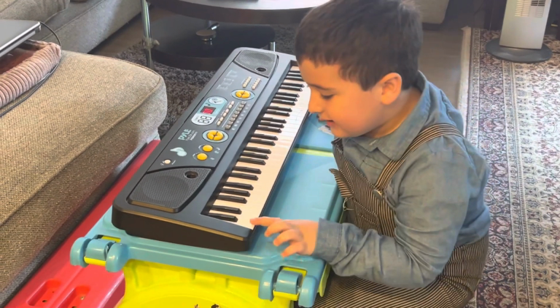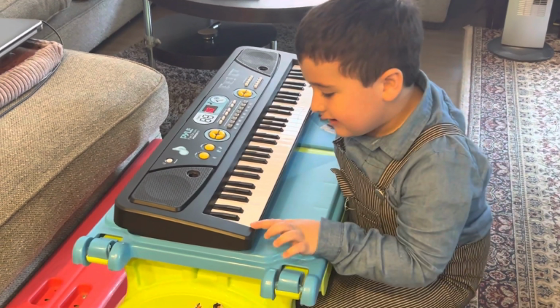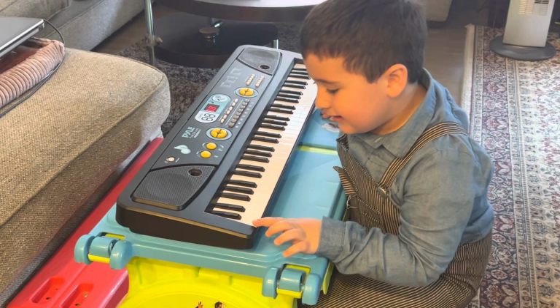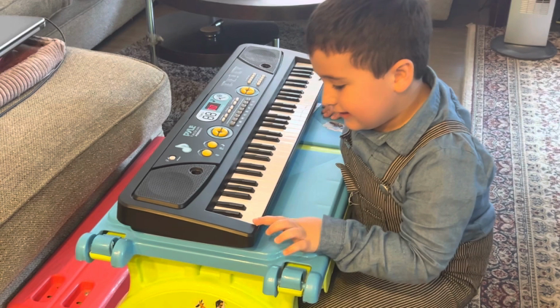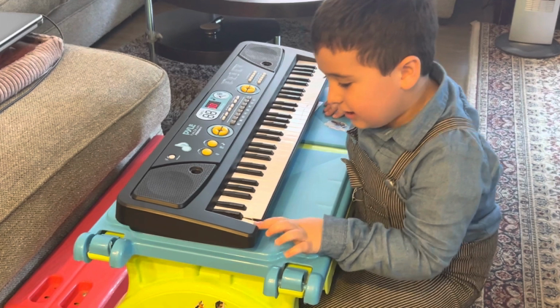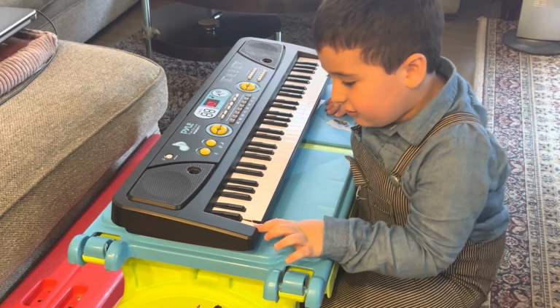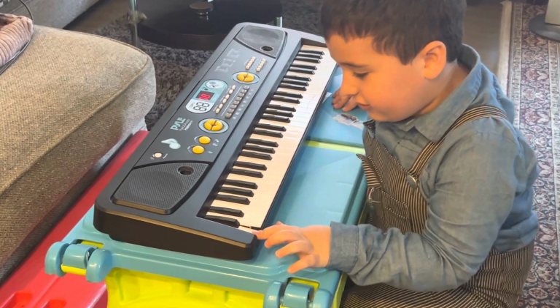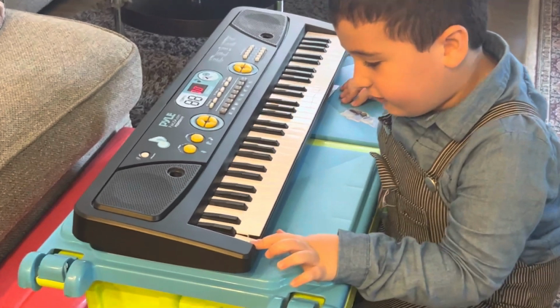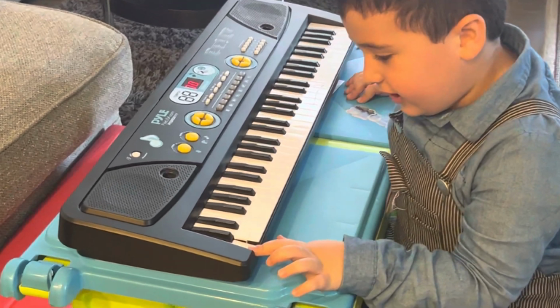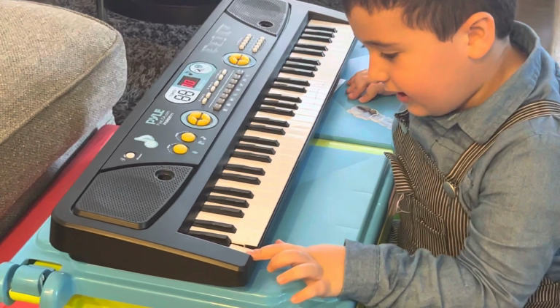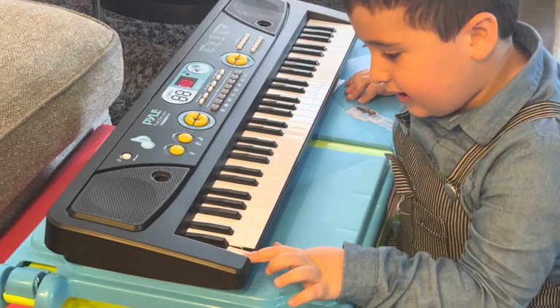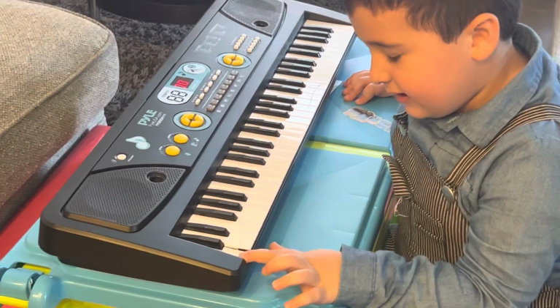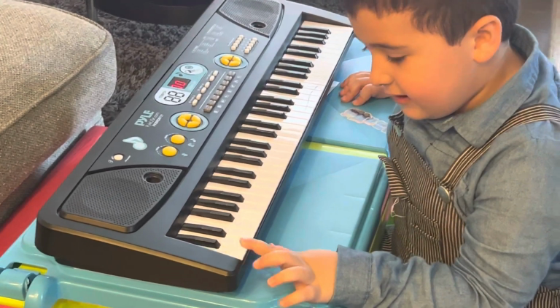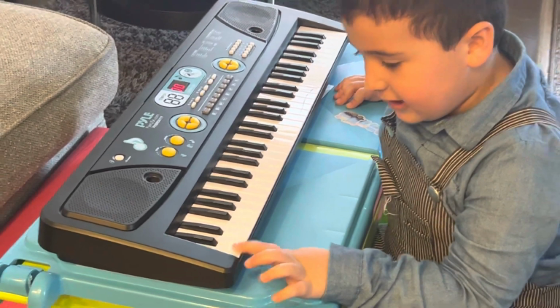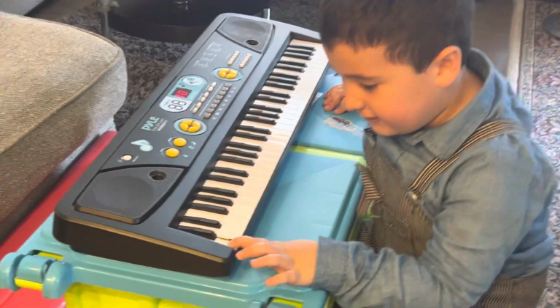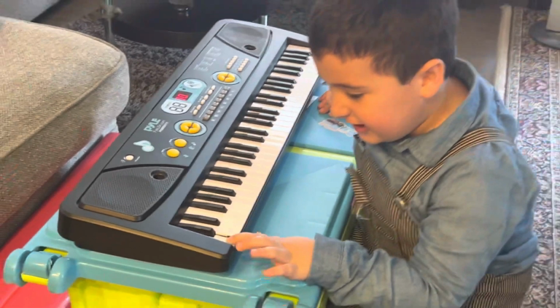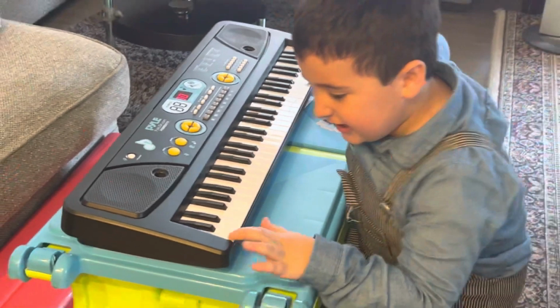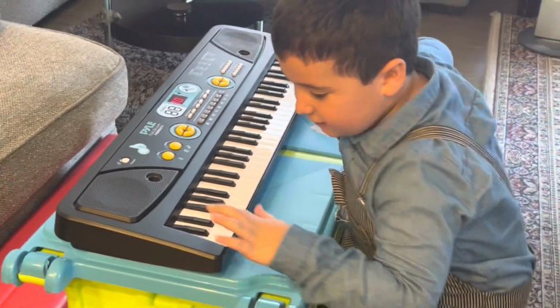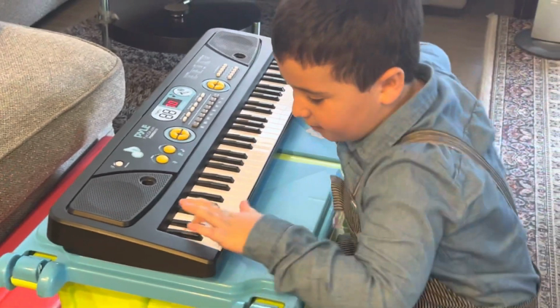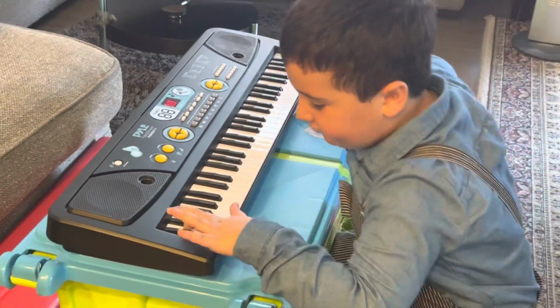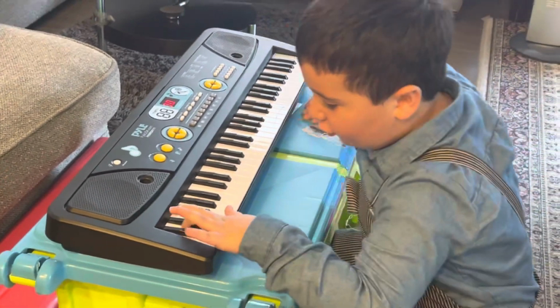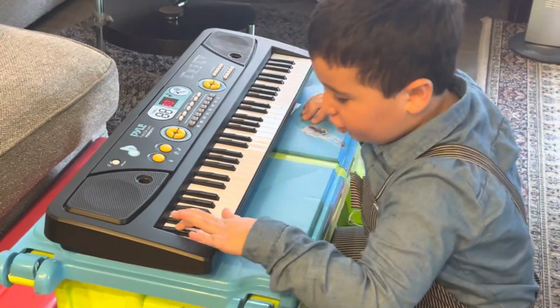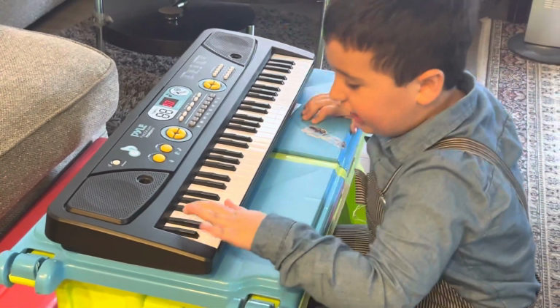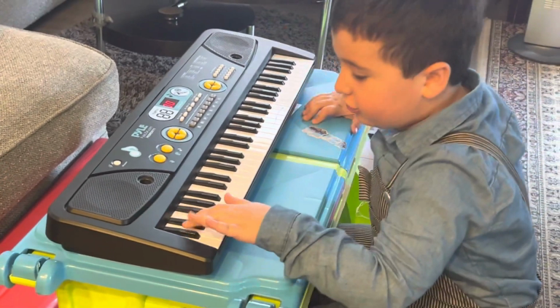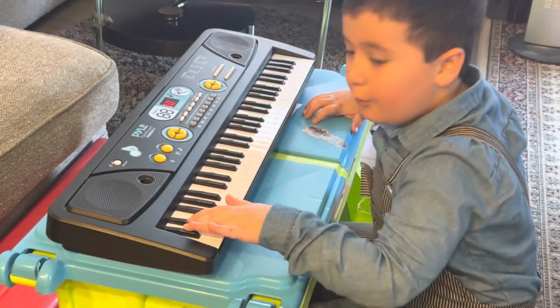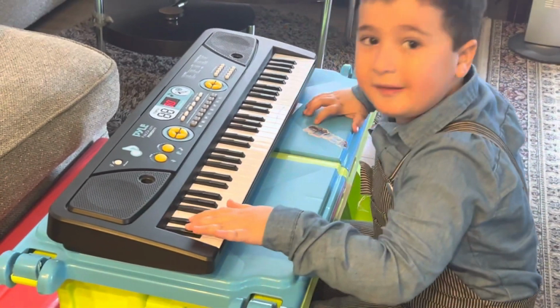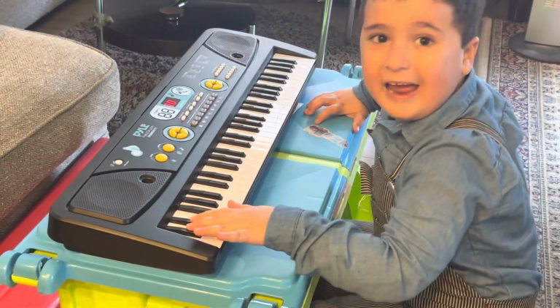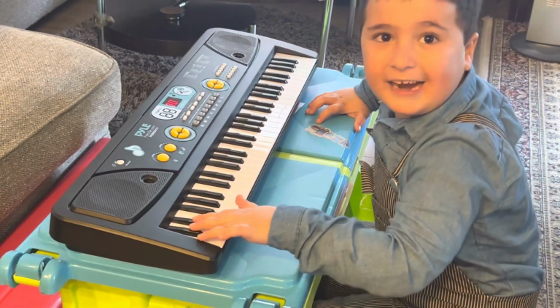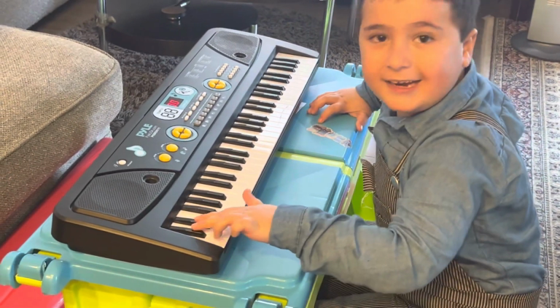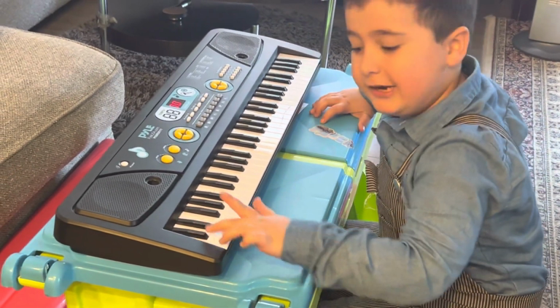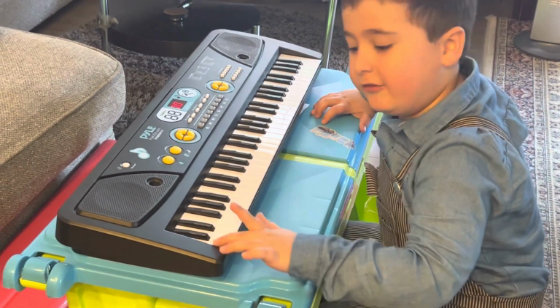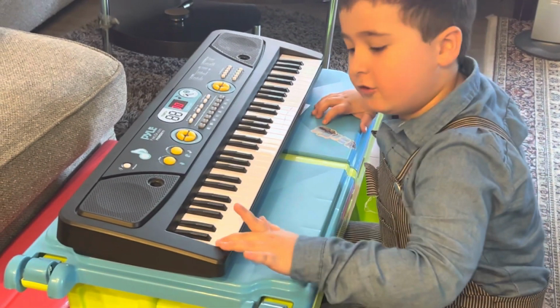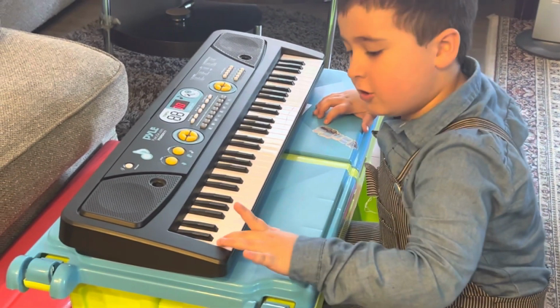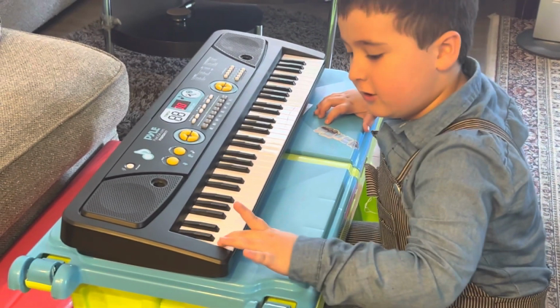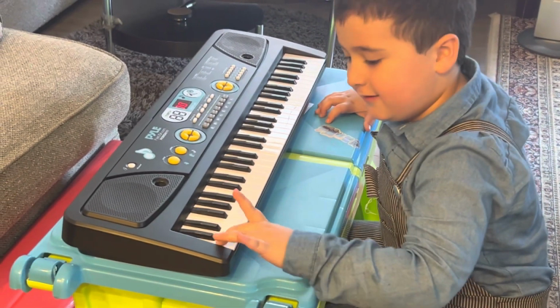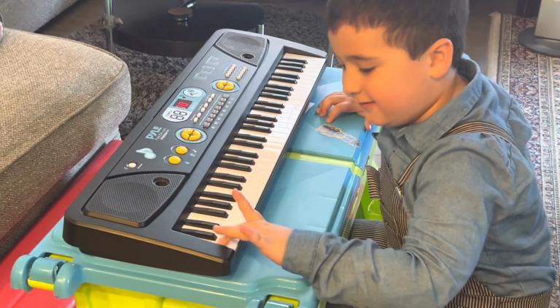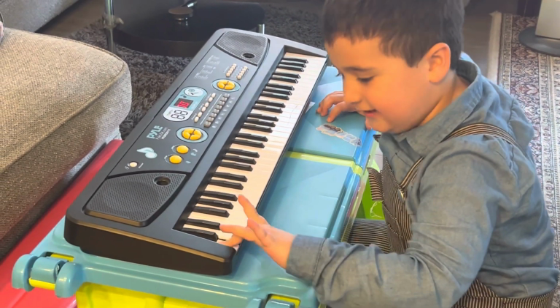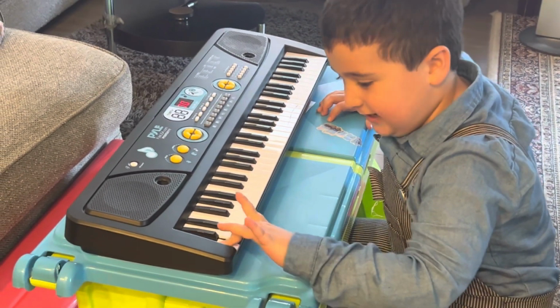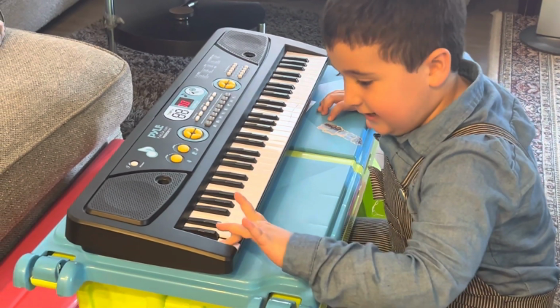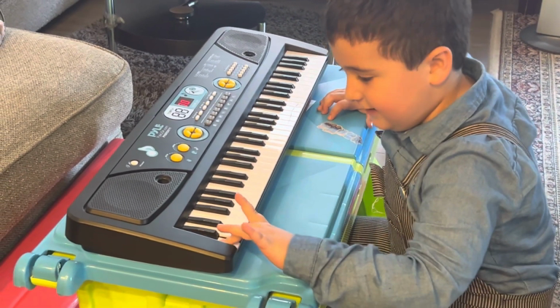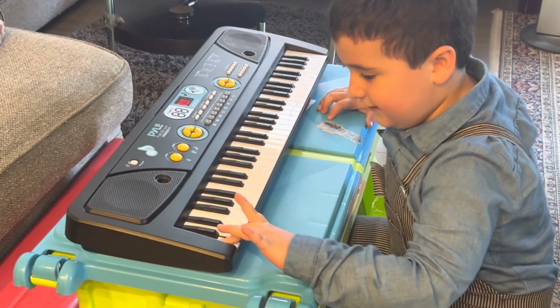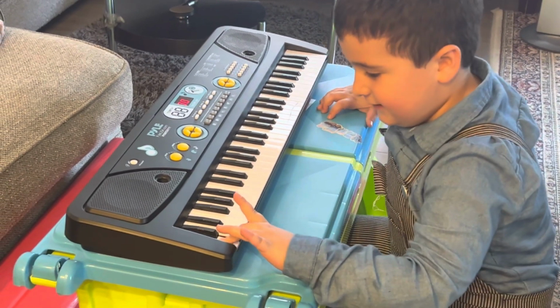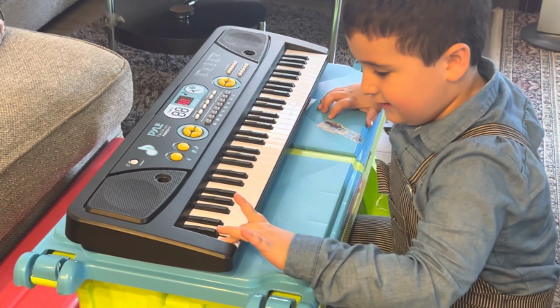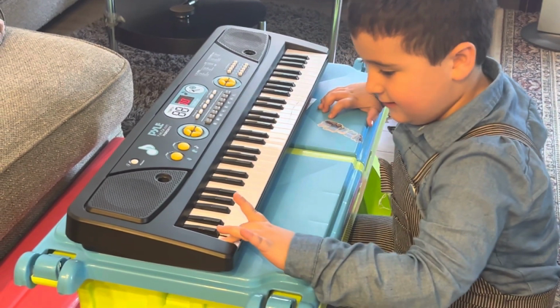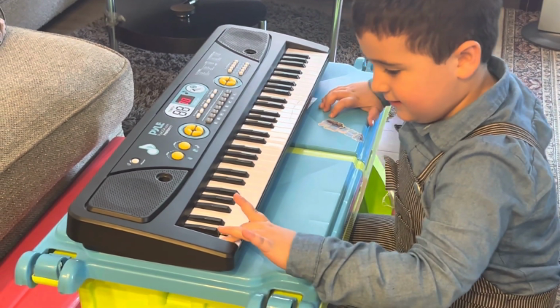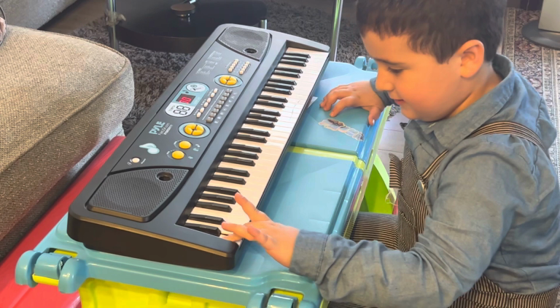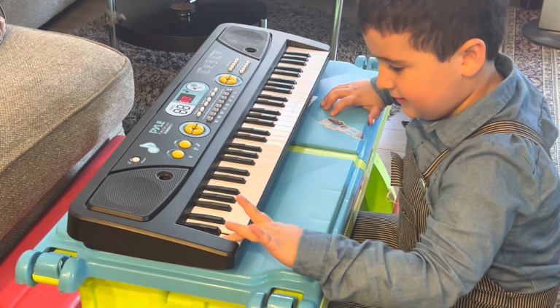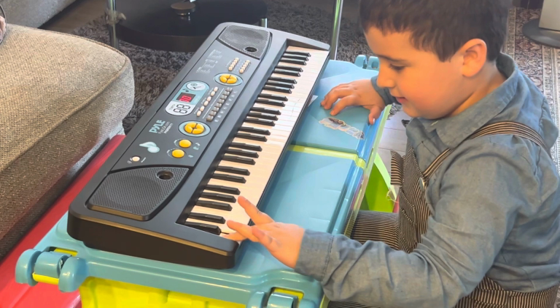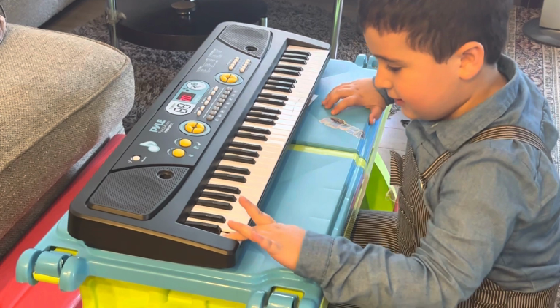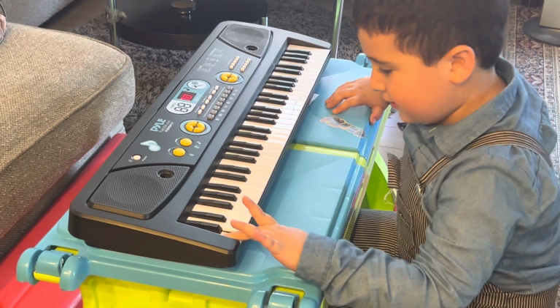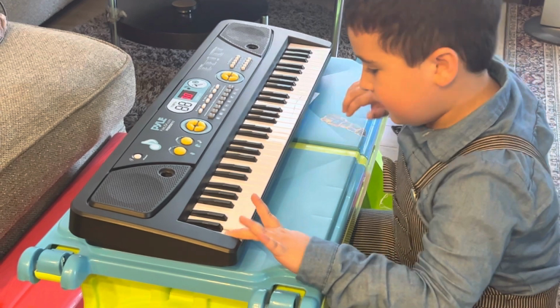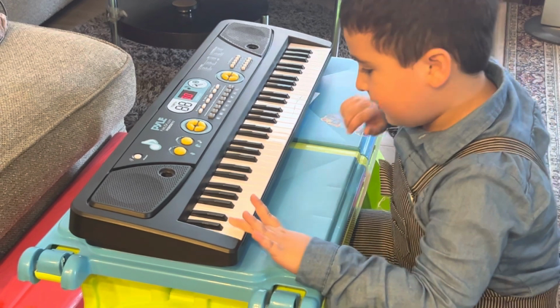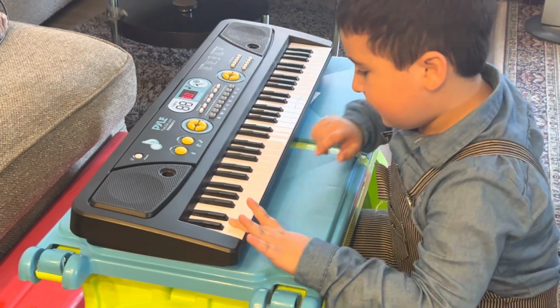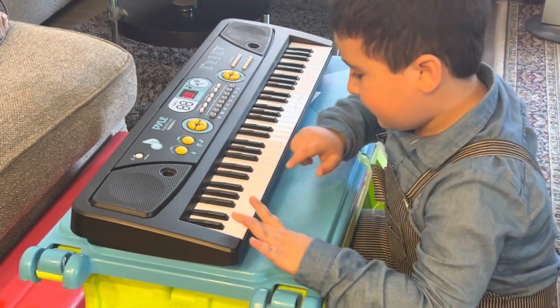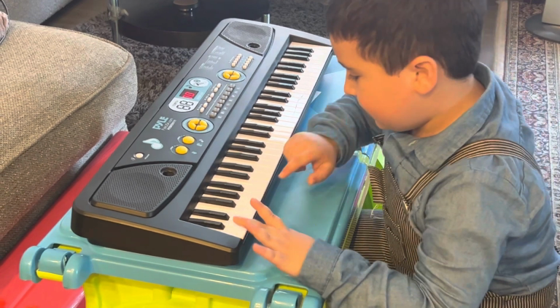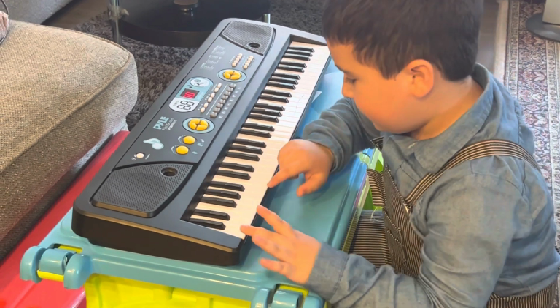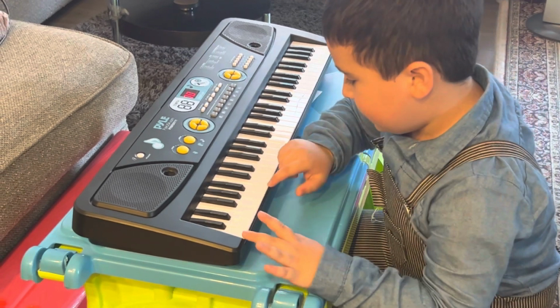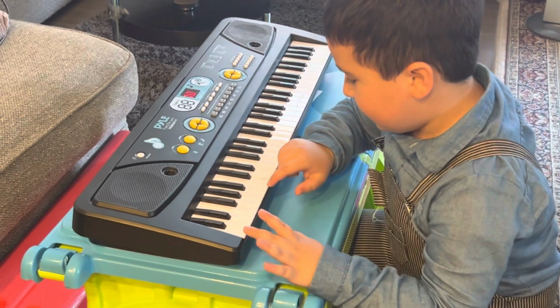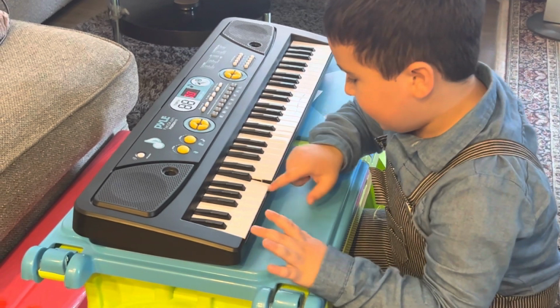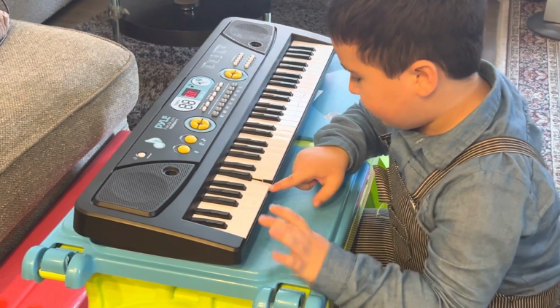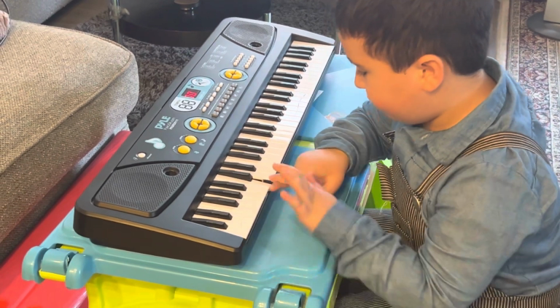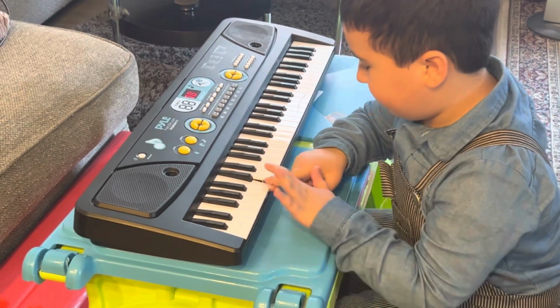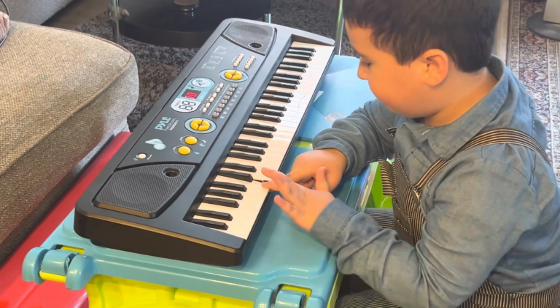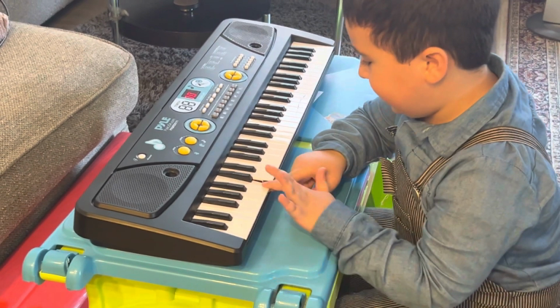Here's a C. The C is before two black keys. C, and there's a C.